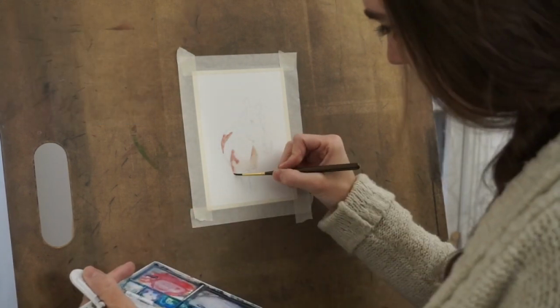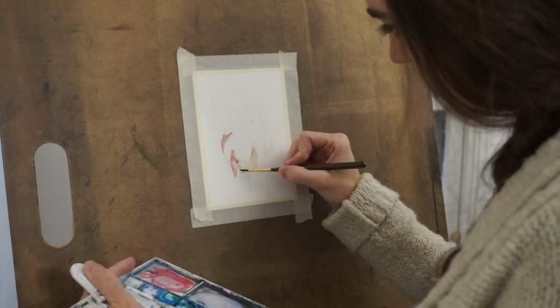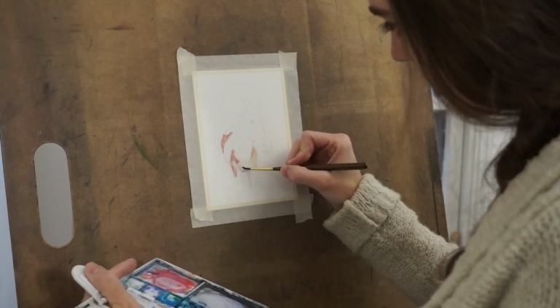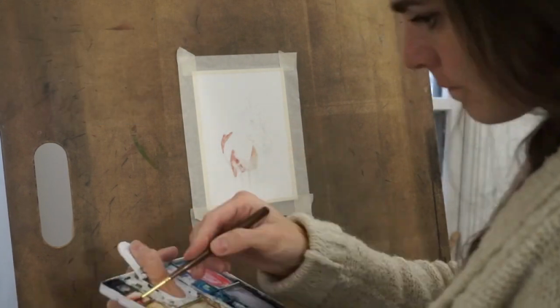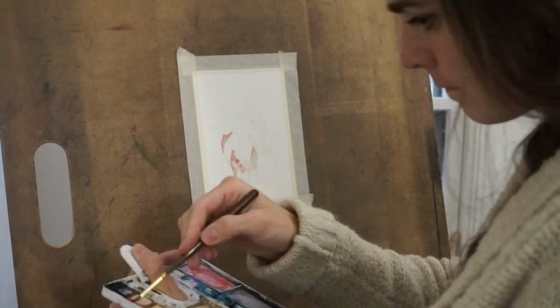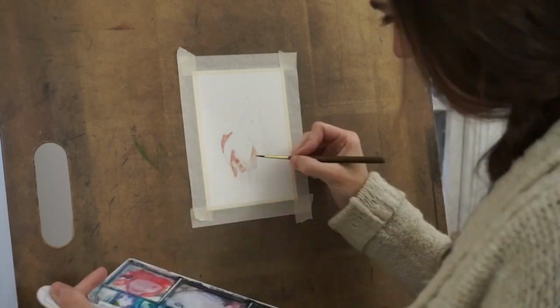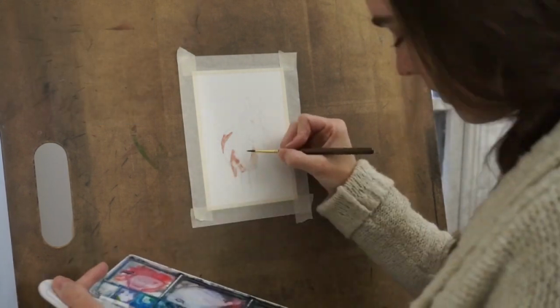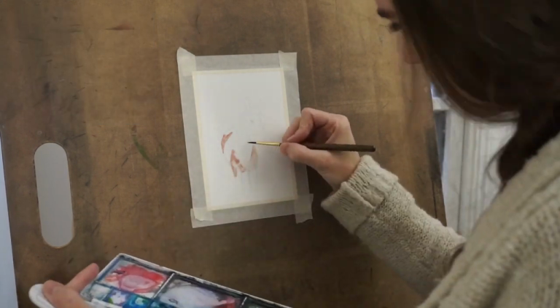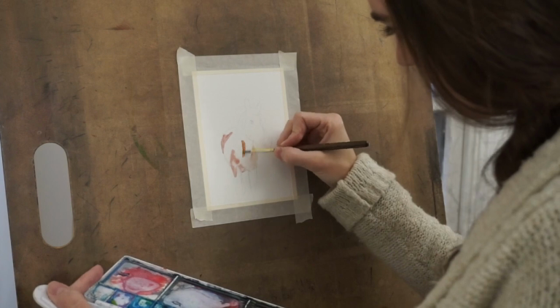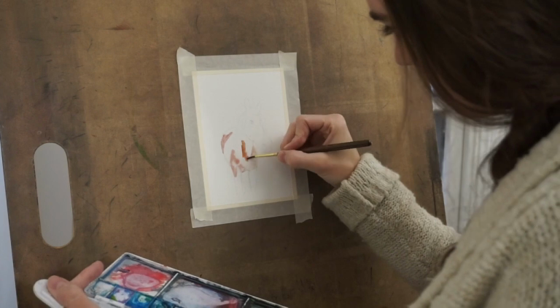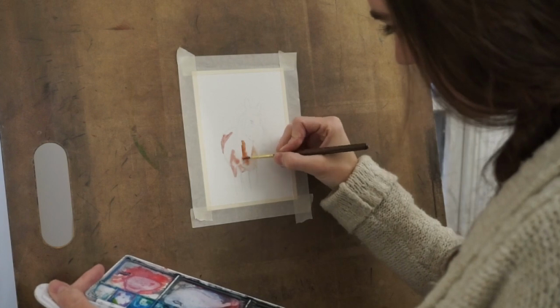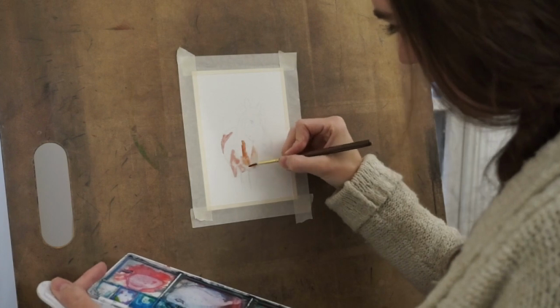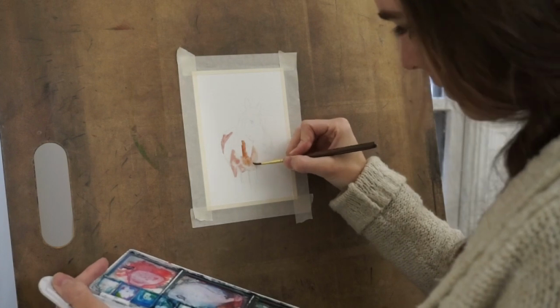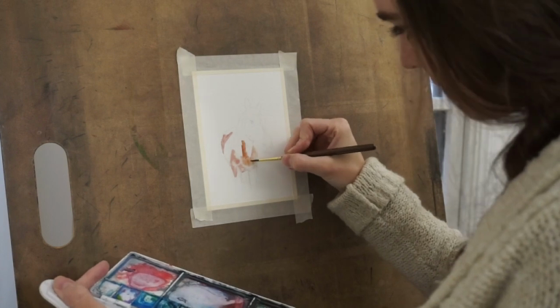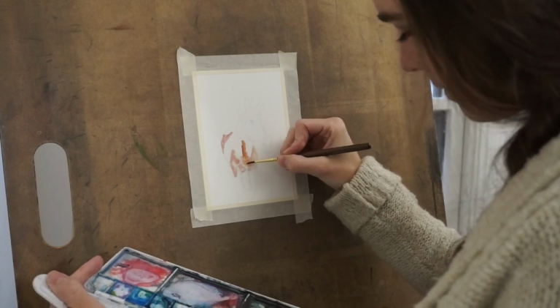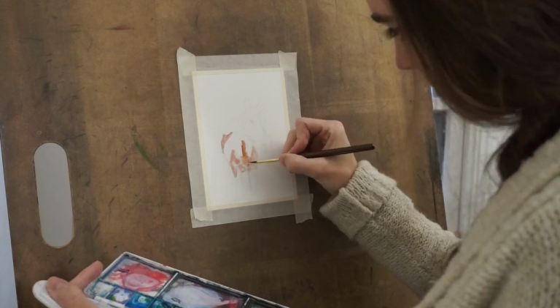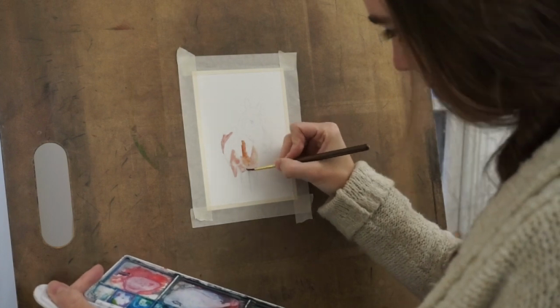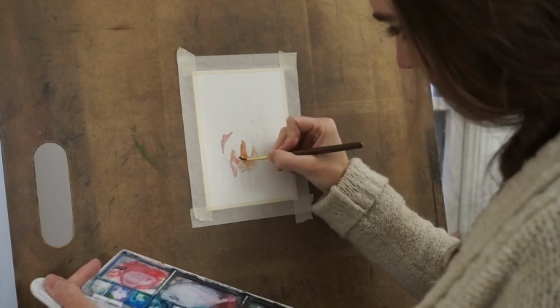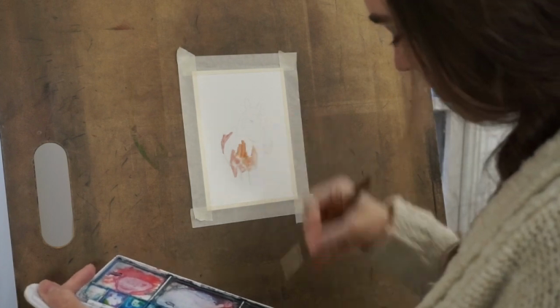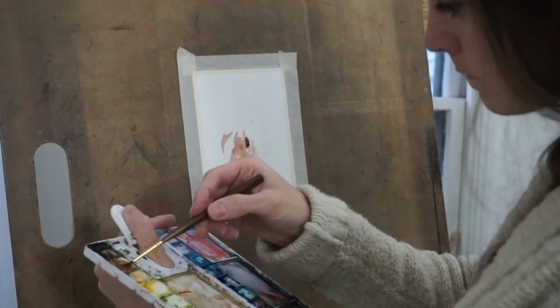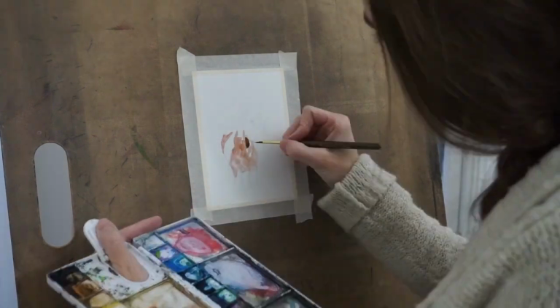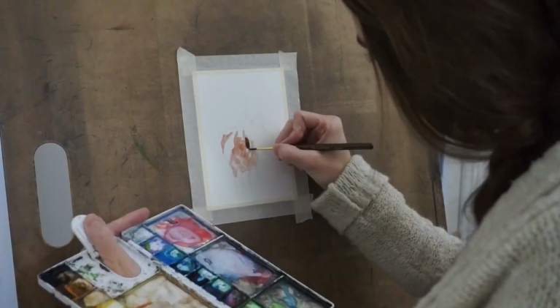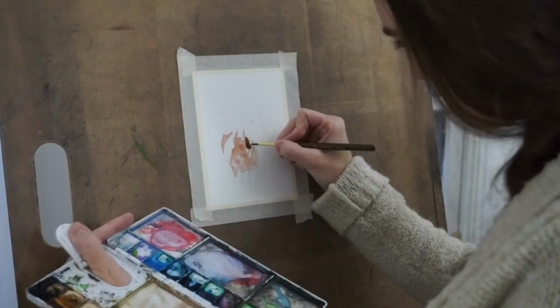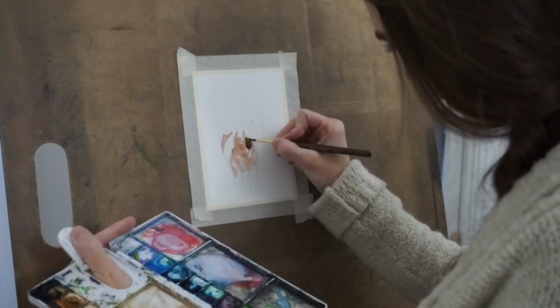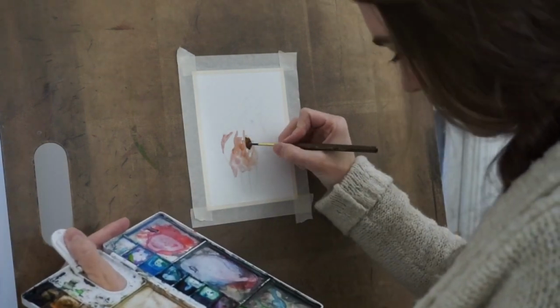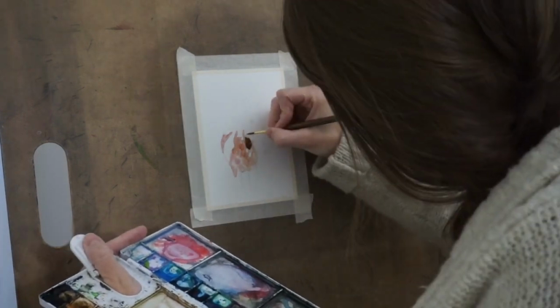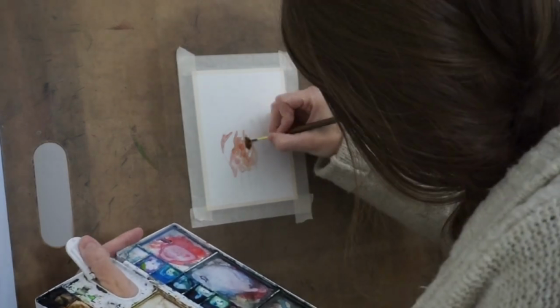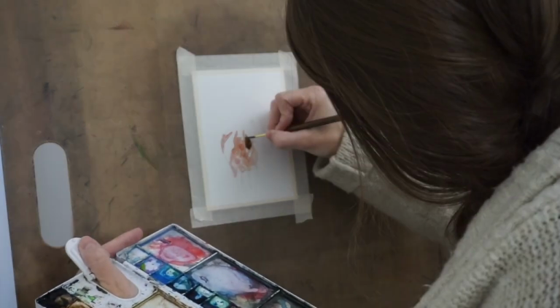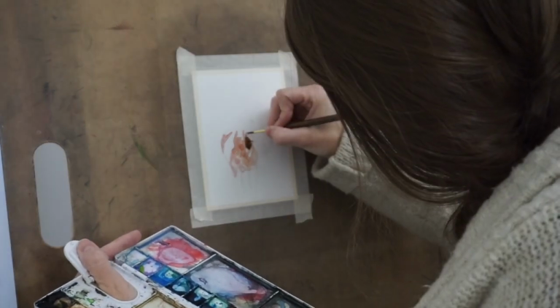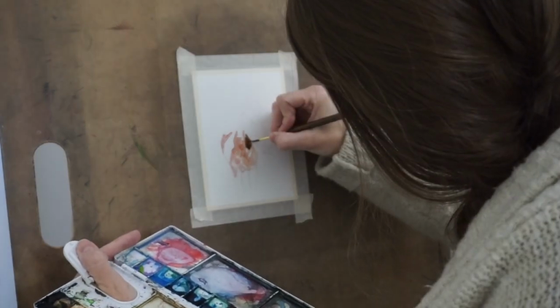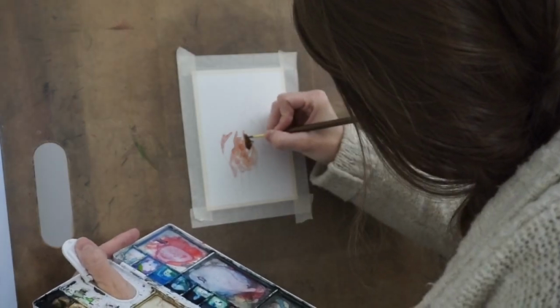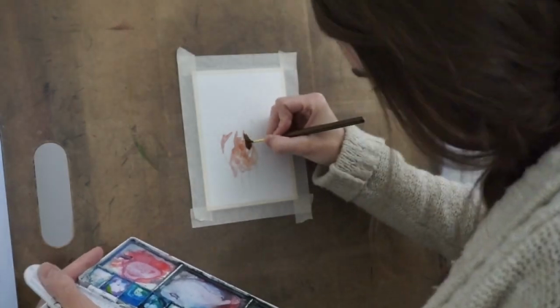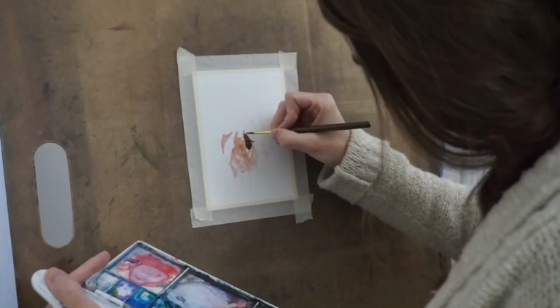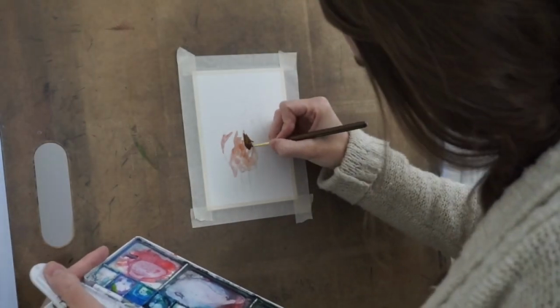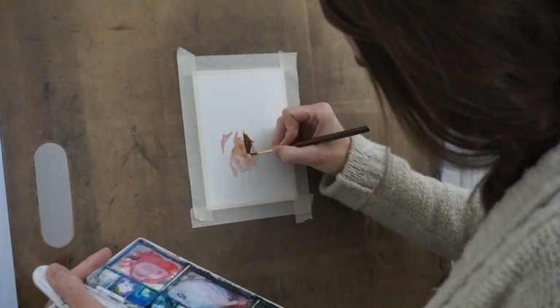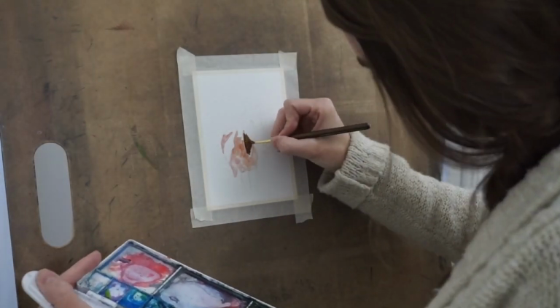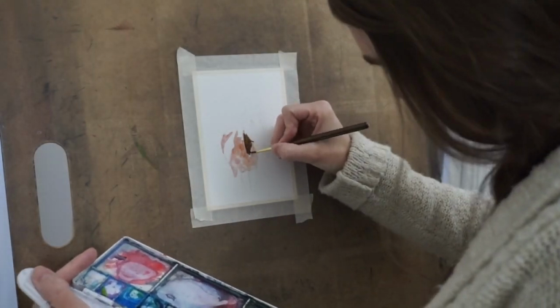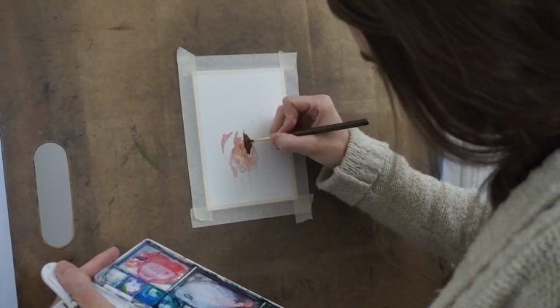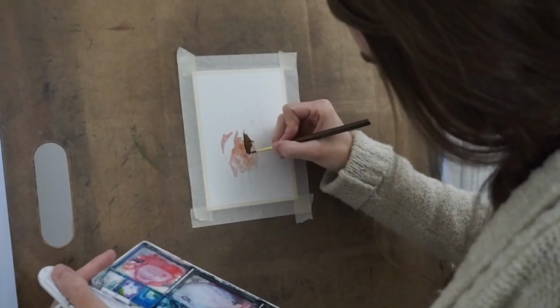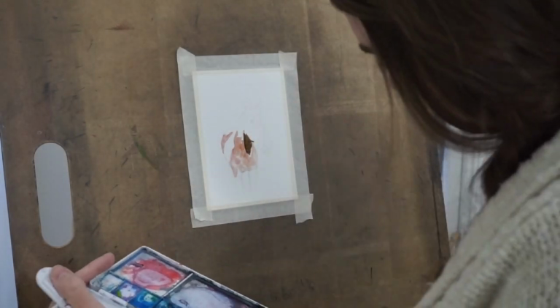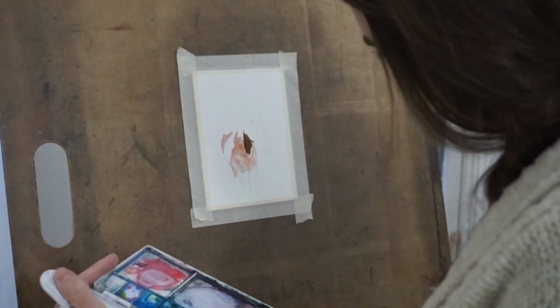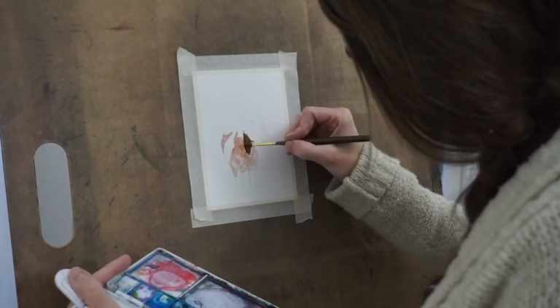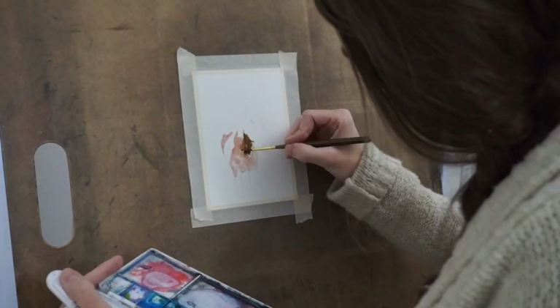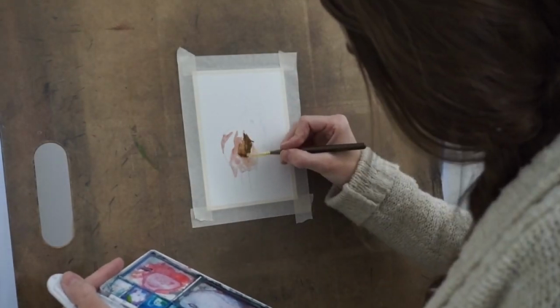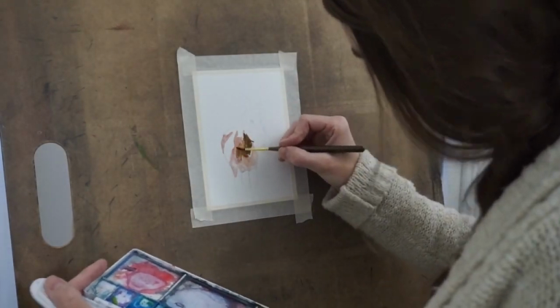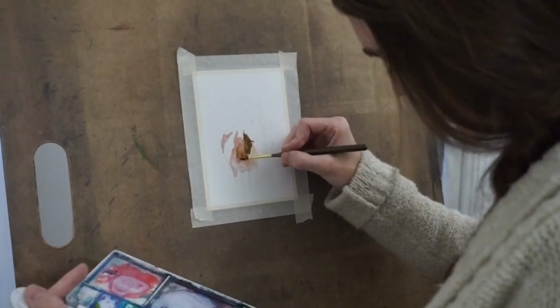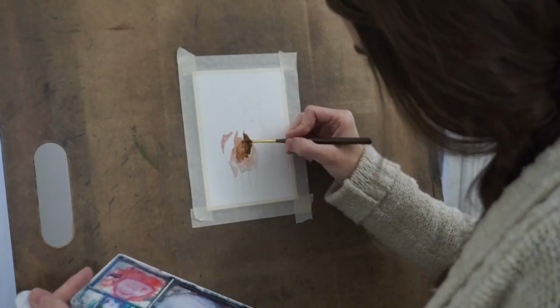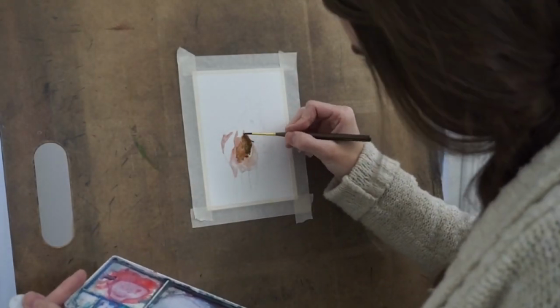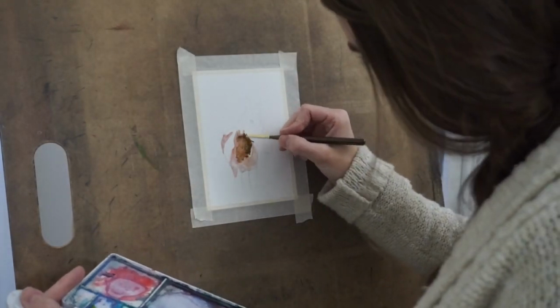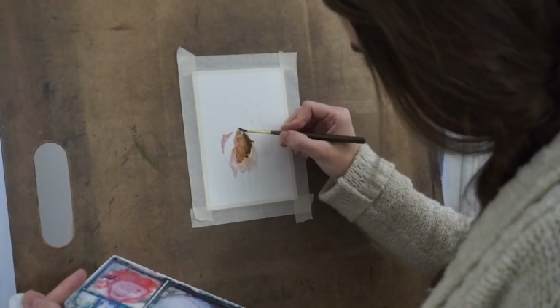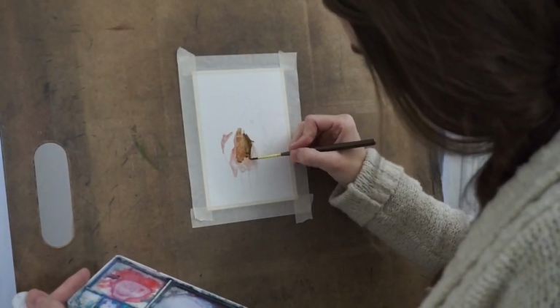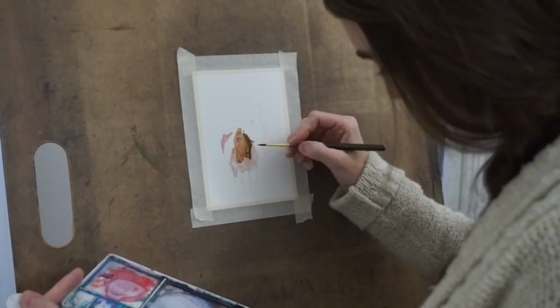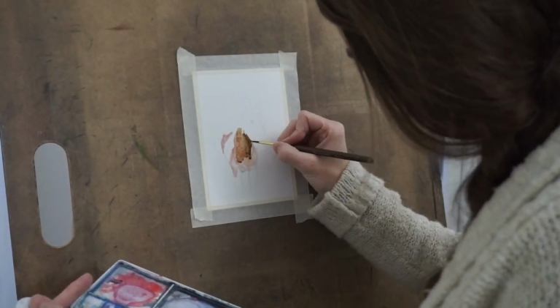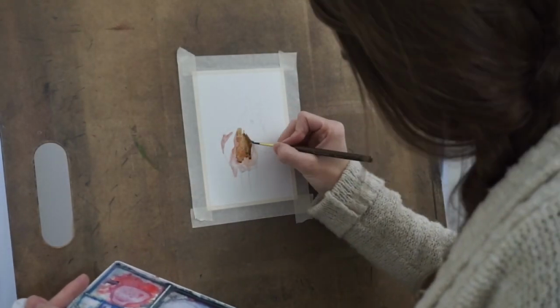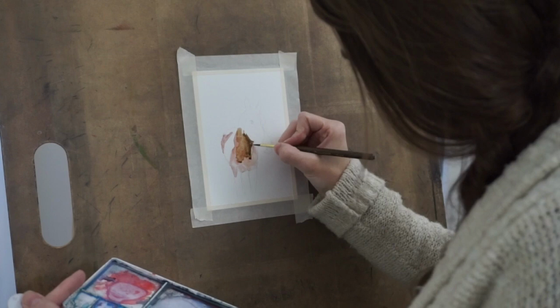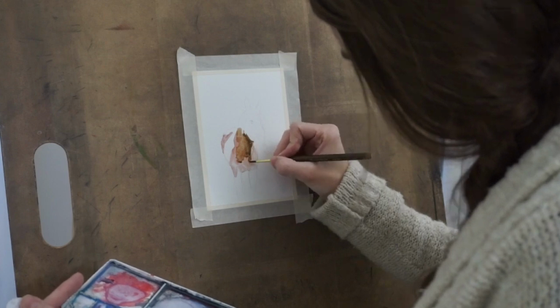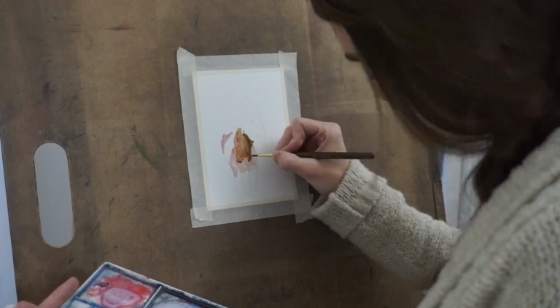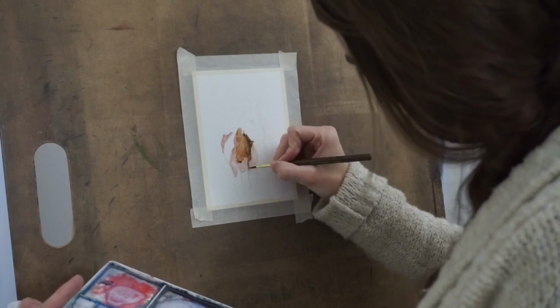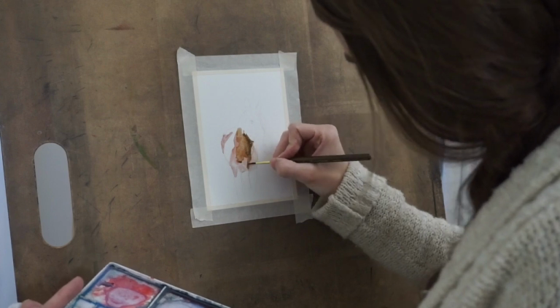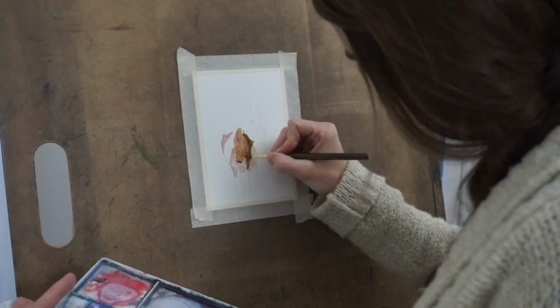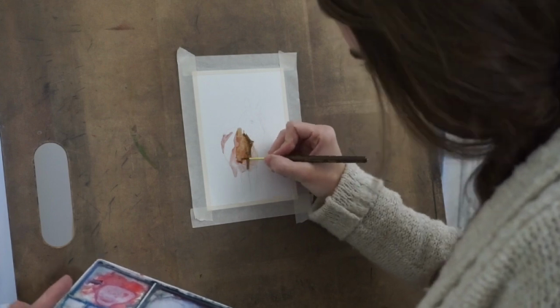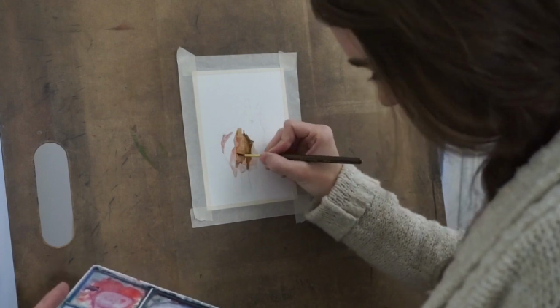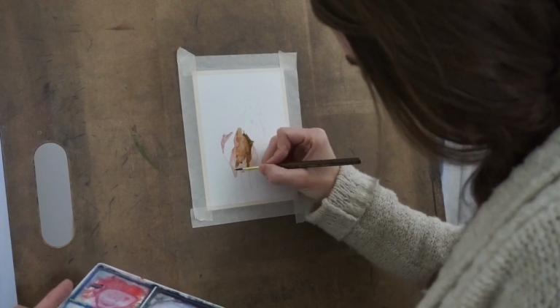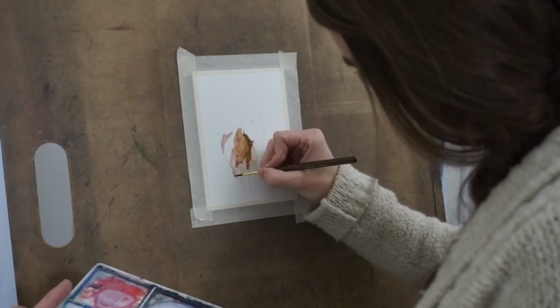Before I started painting, I went ahead and sketched out an outline of Badger. Then I began blocking in the color.